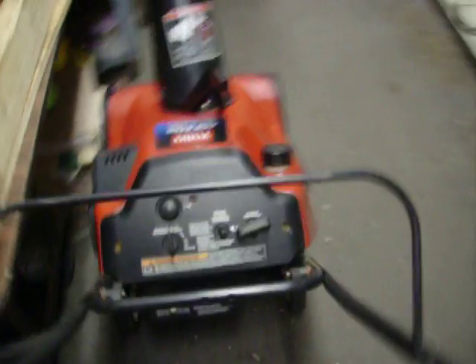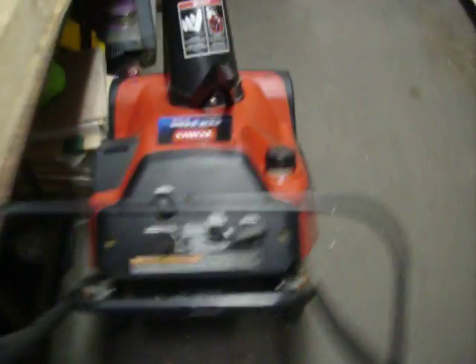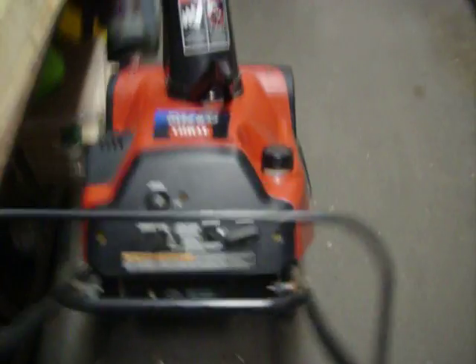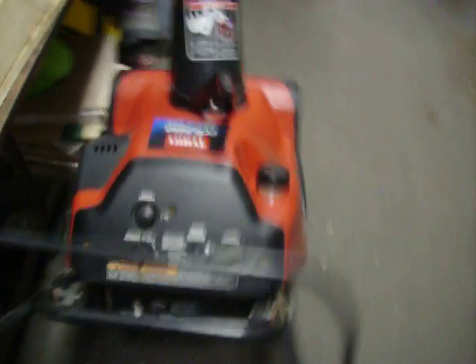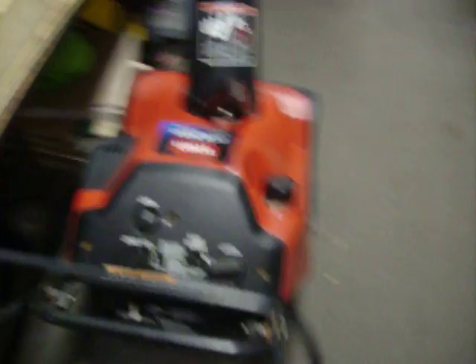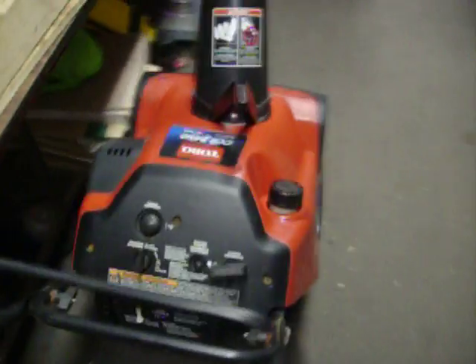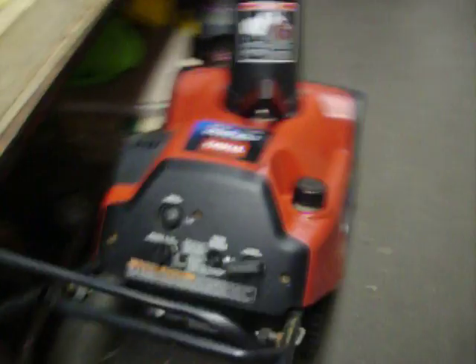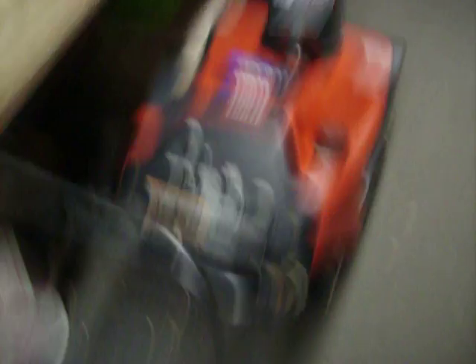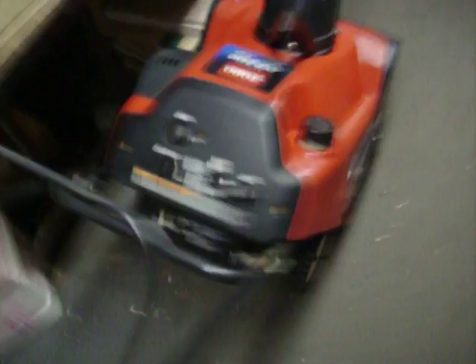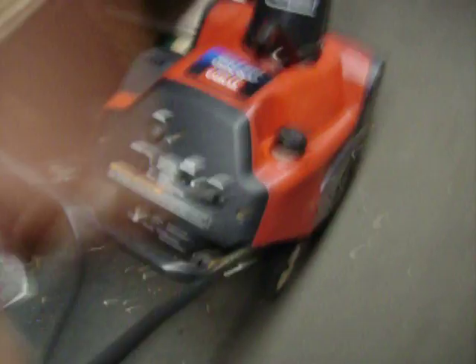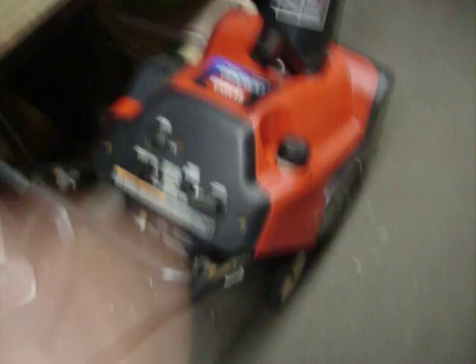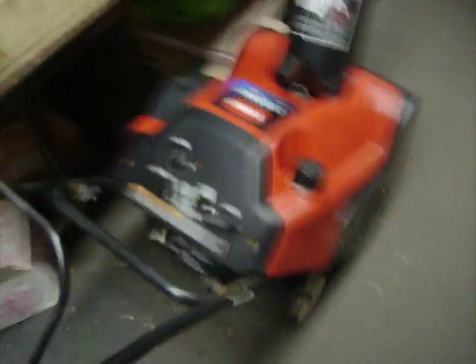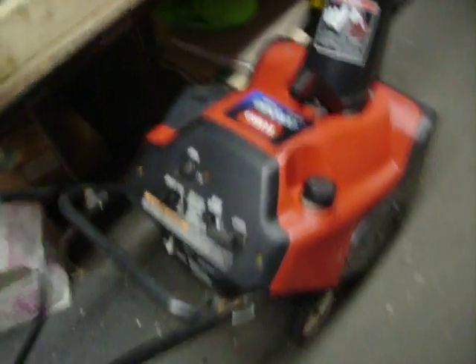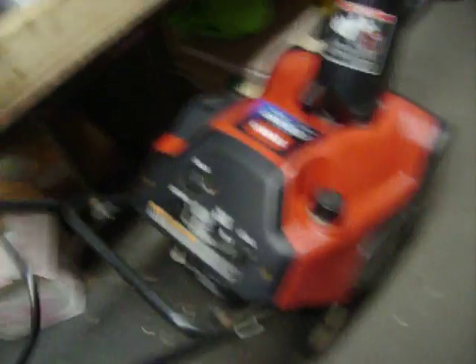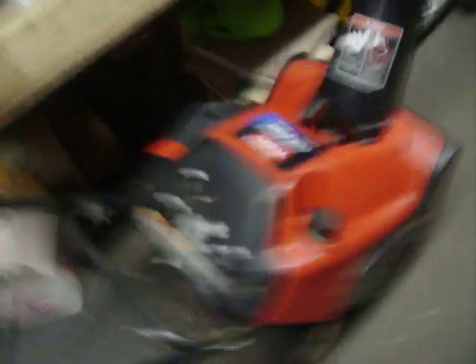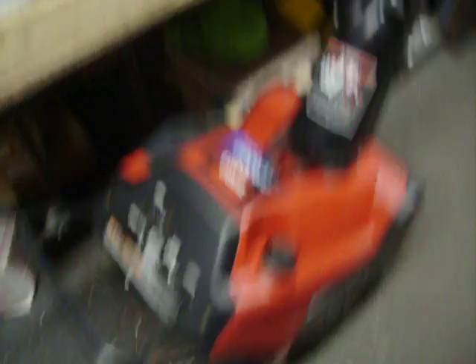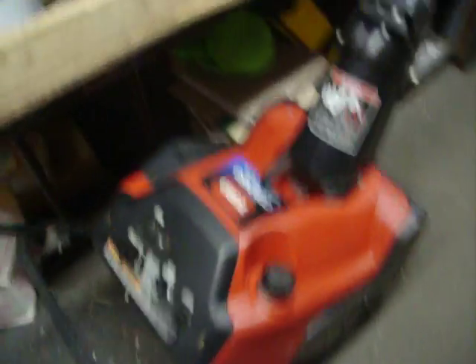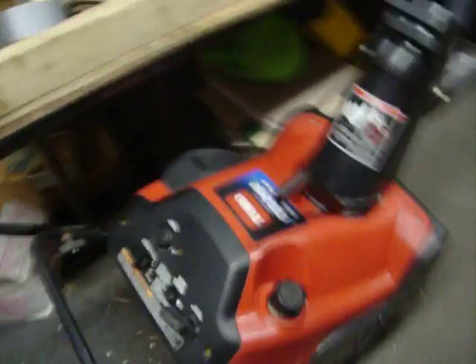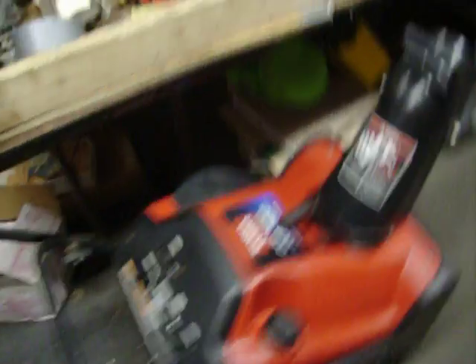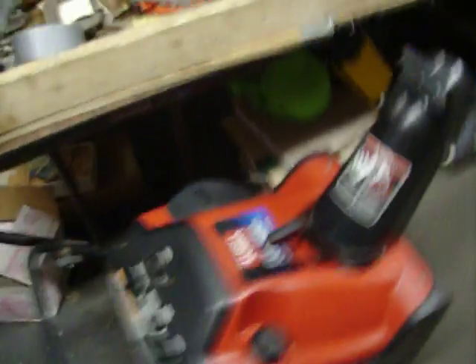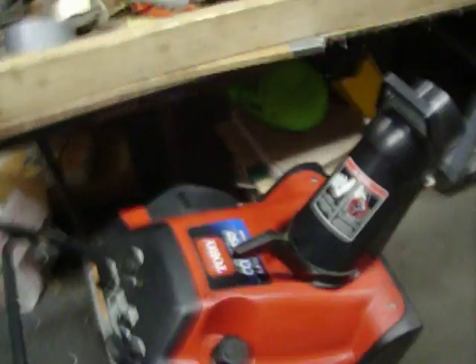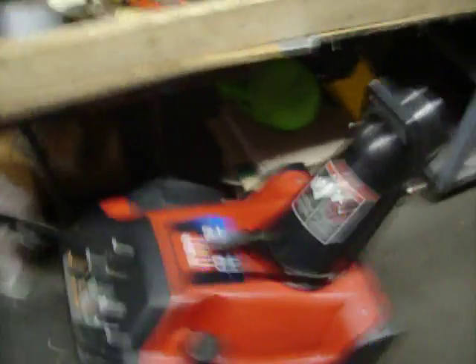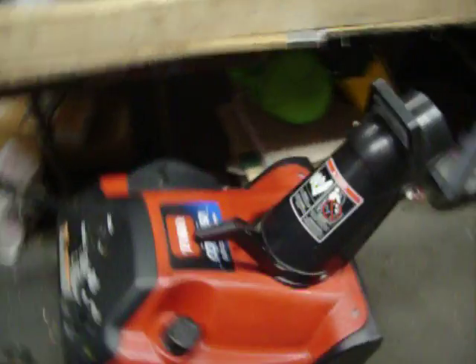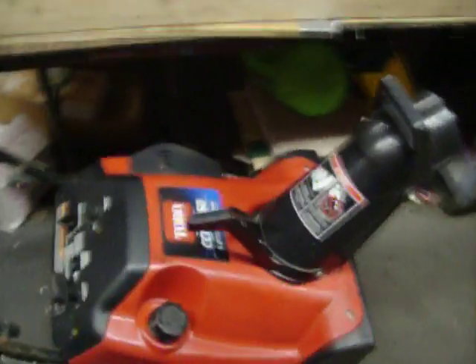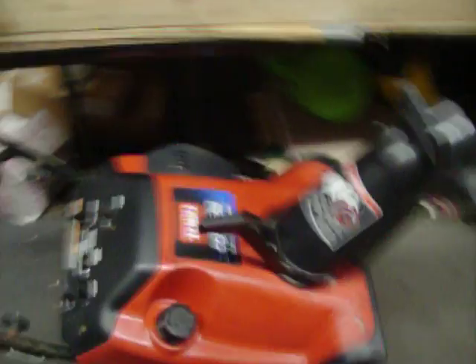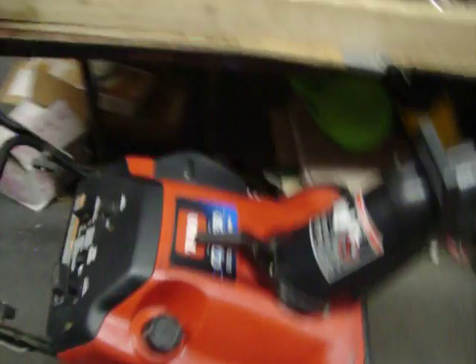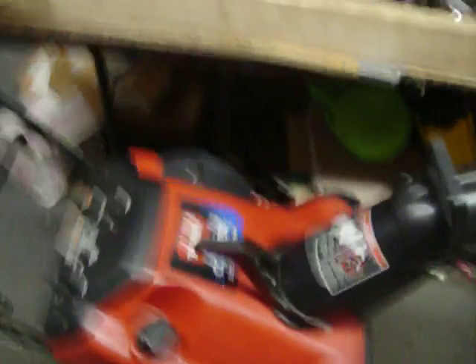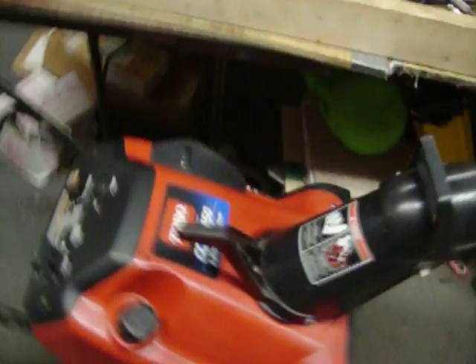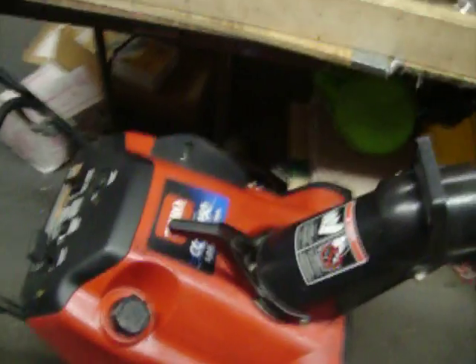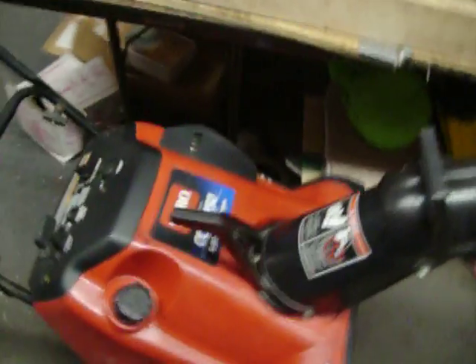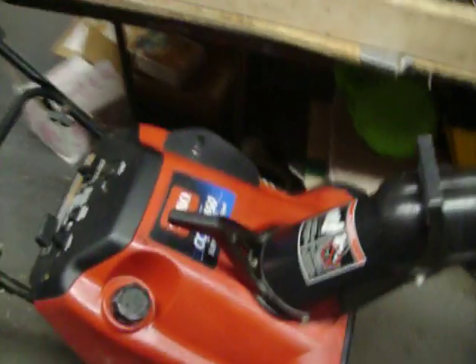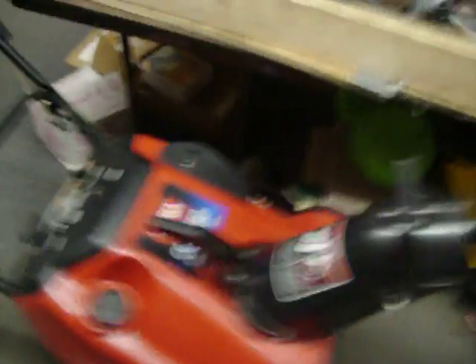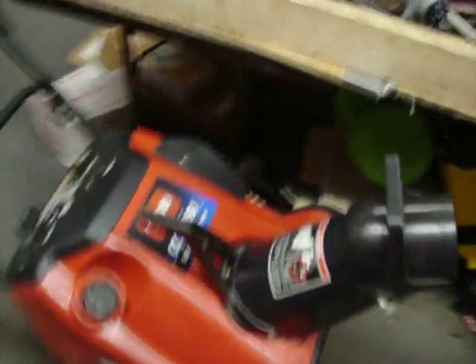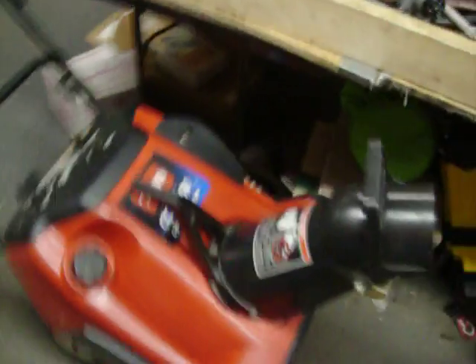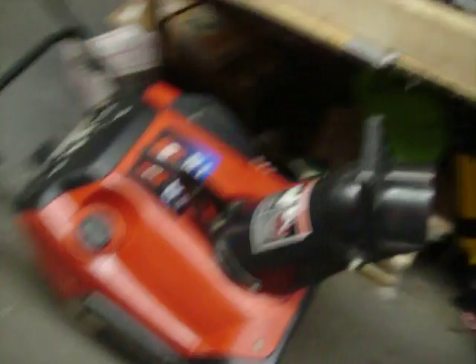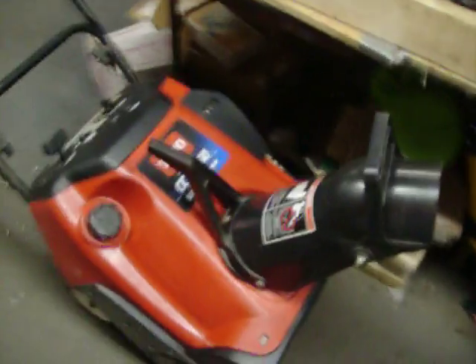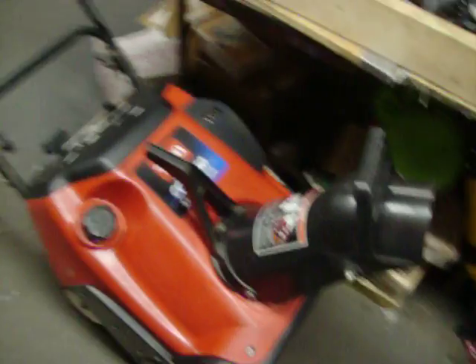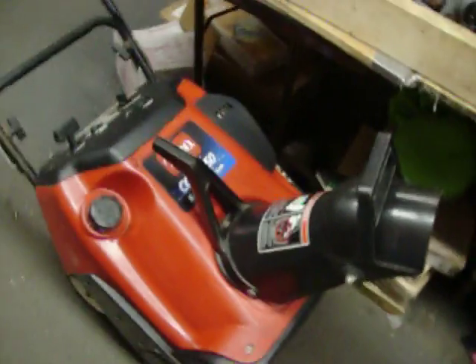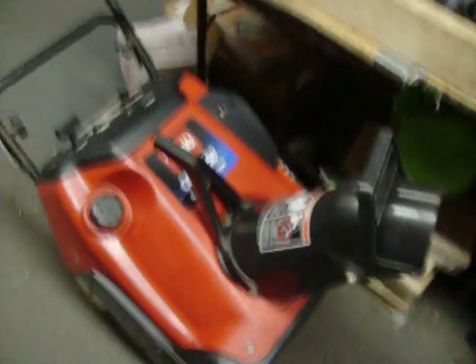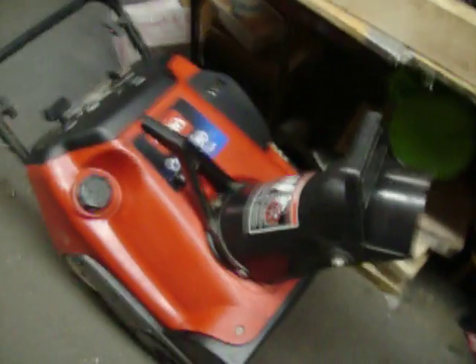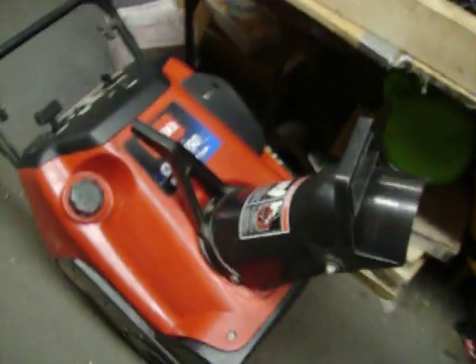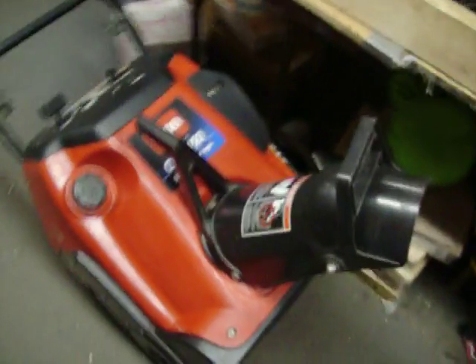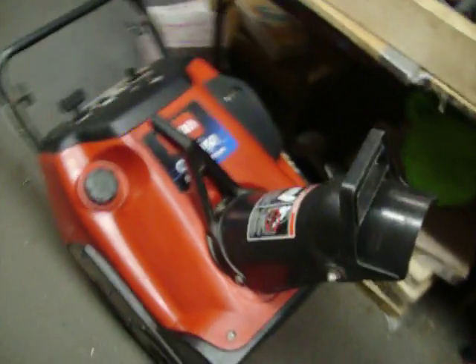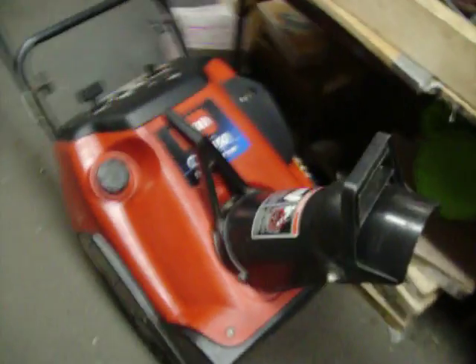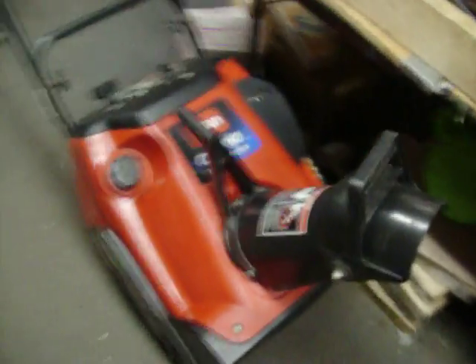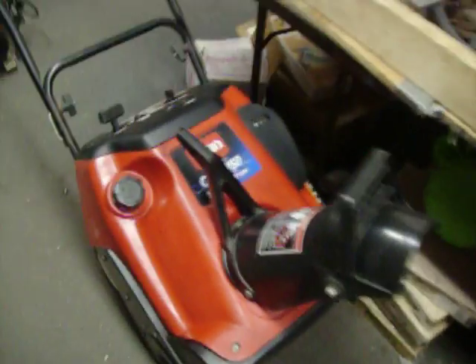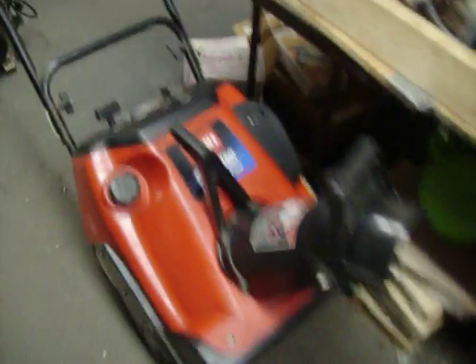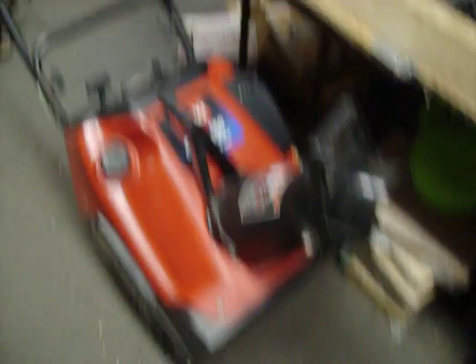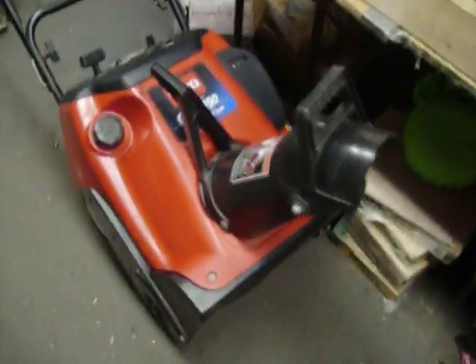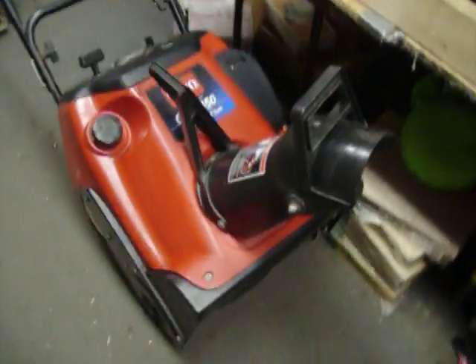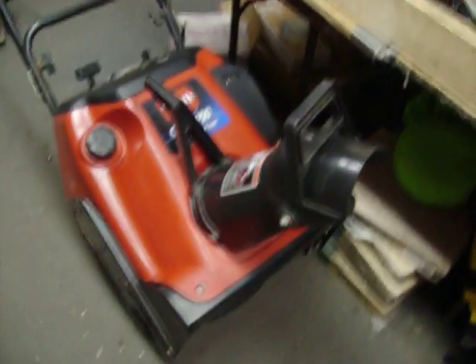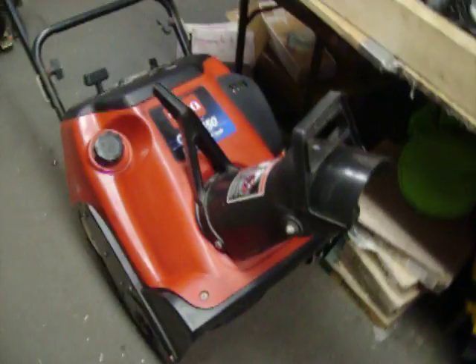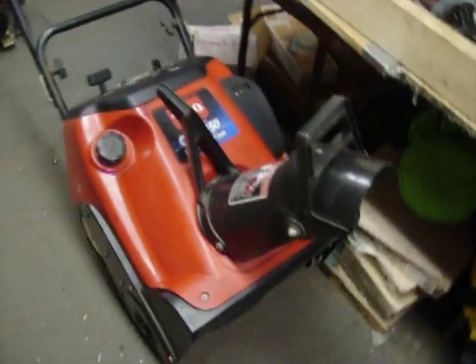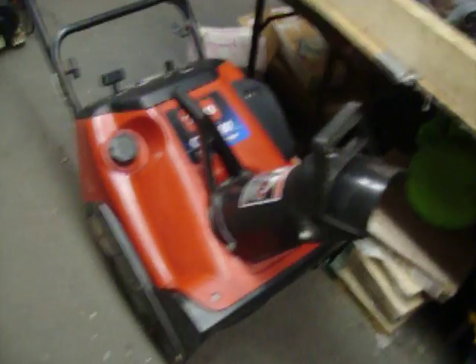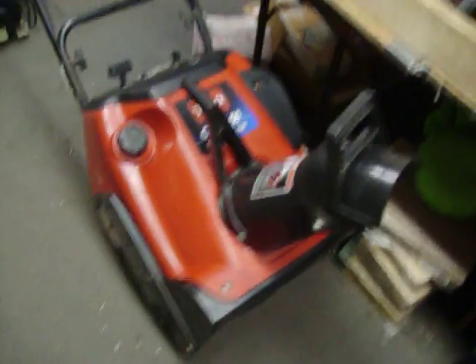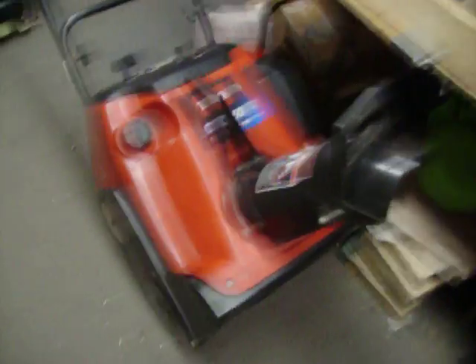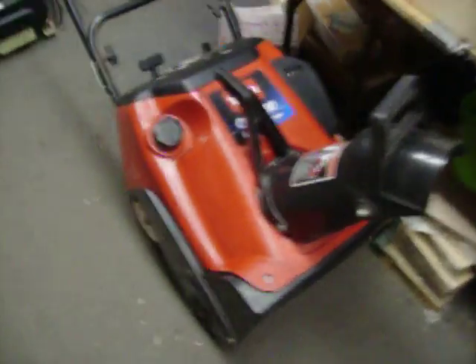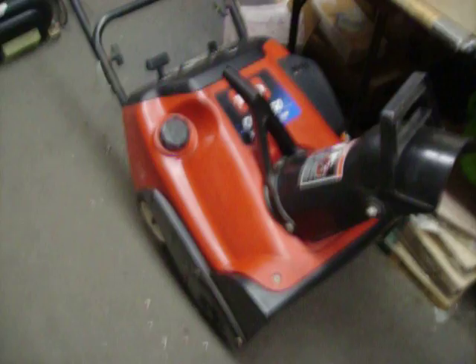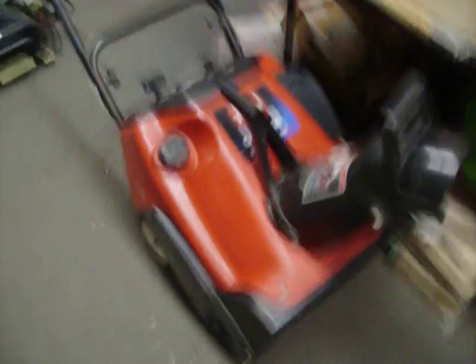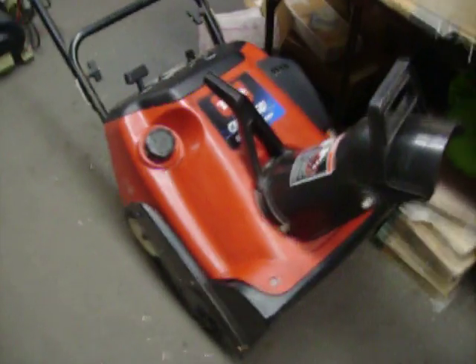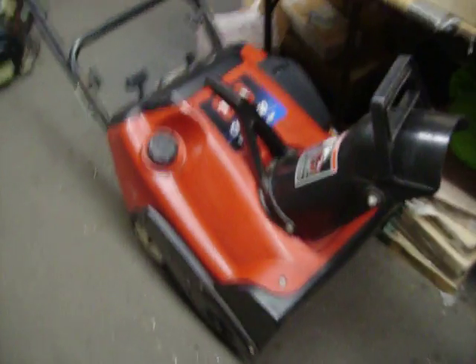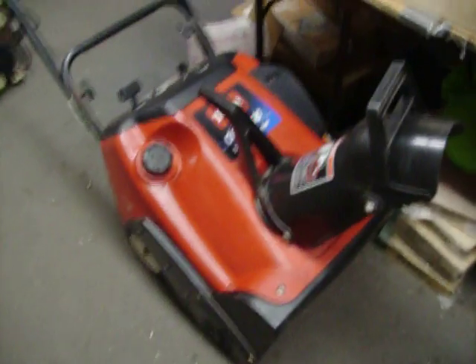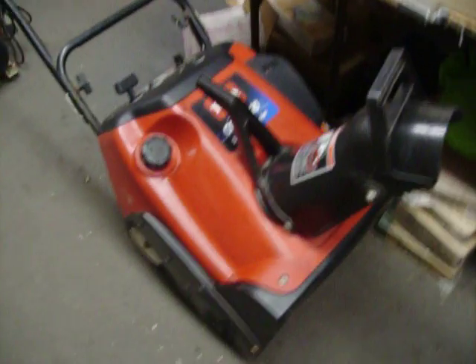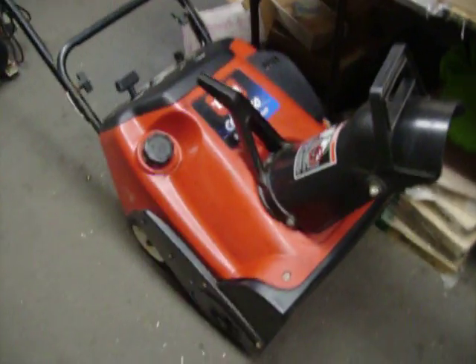Snow thrower. You can avoid it all you want, but guess what? It's going to snow, and it's going to be soon. $275.